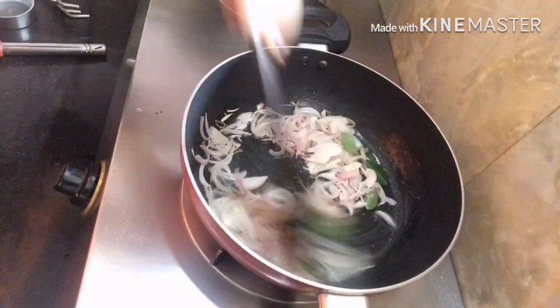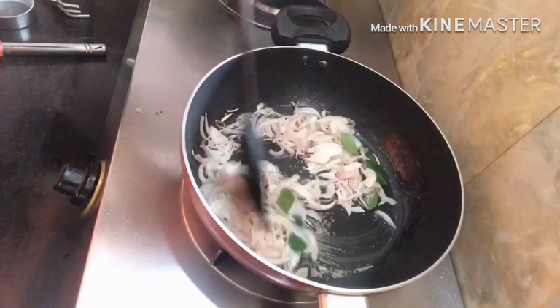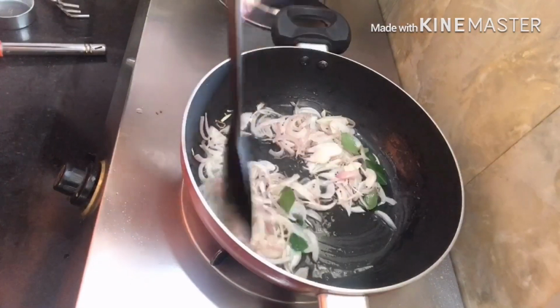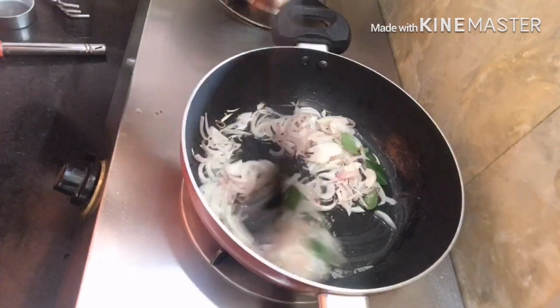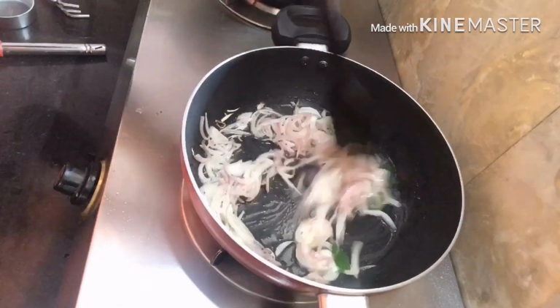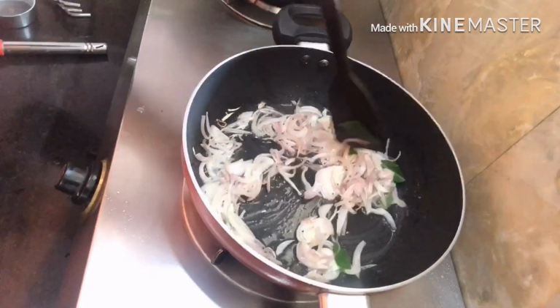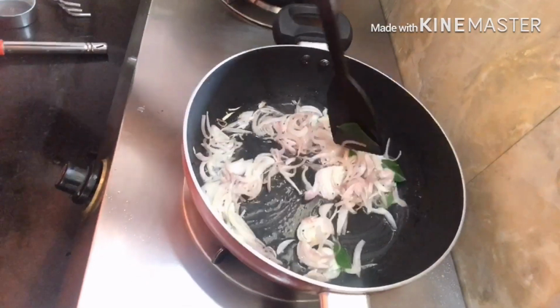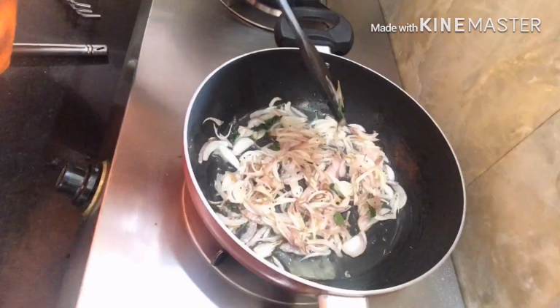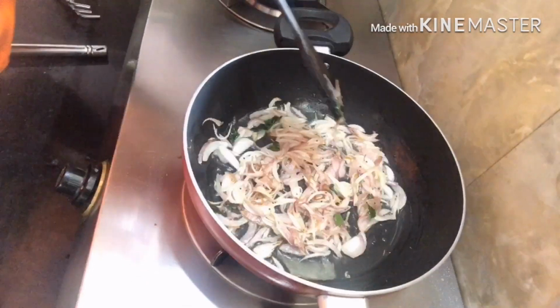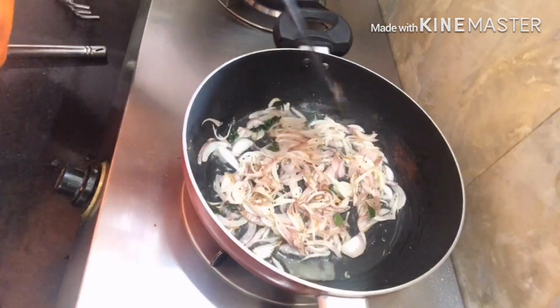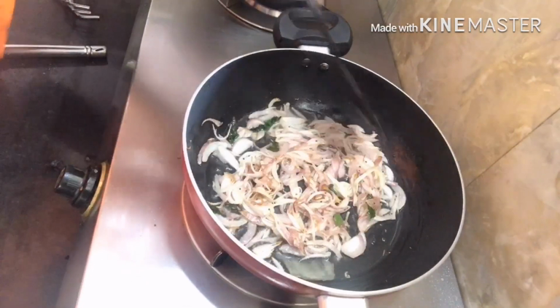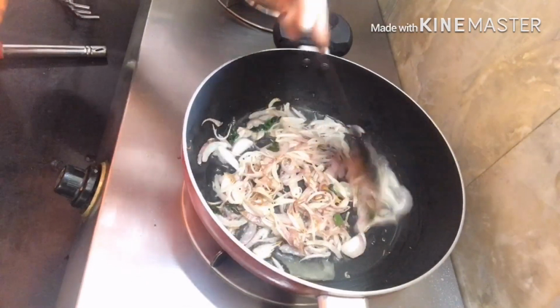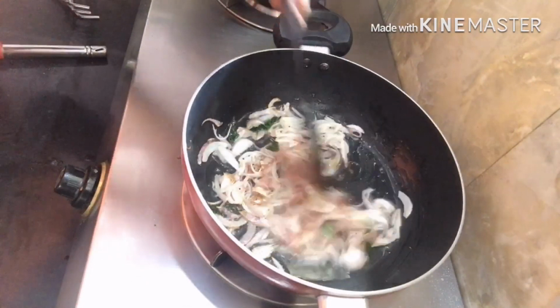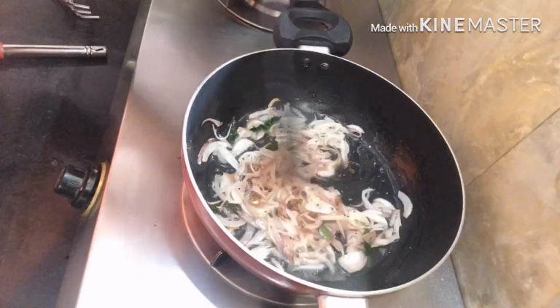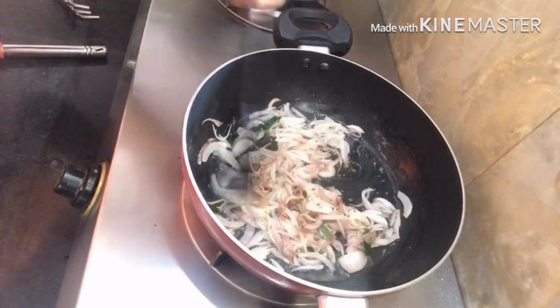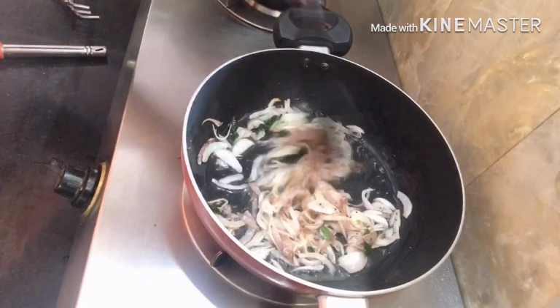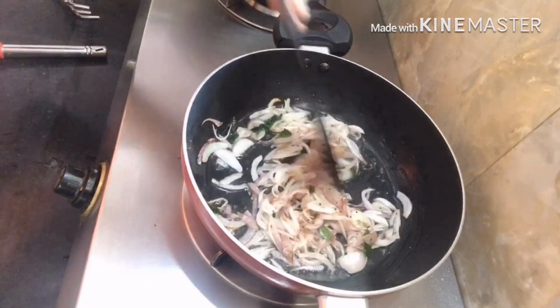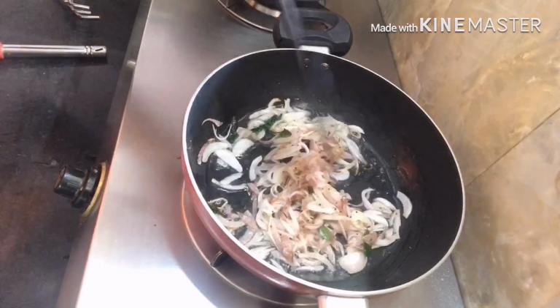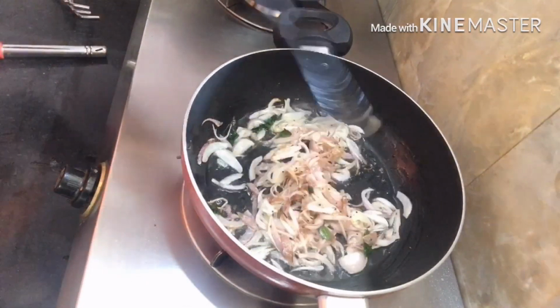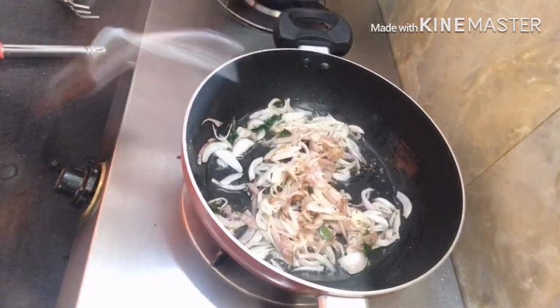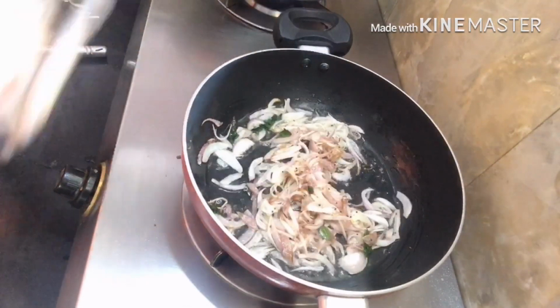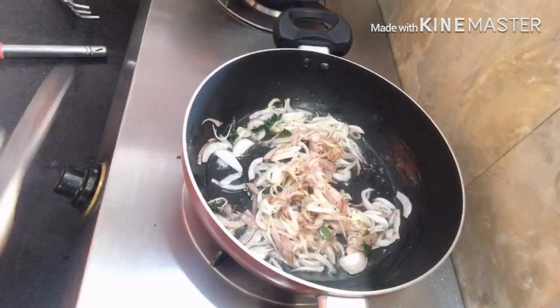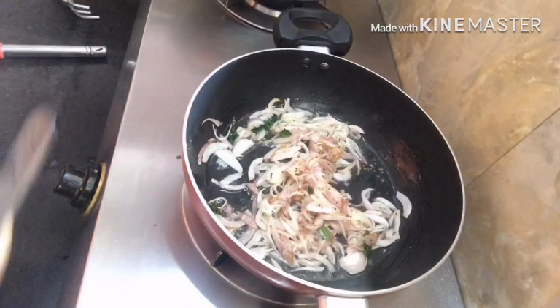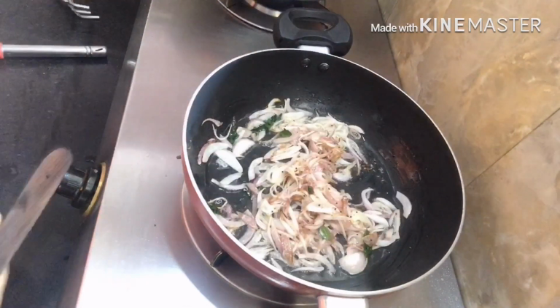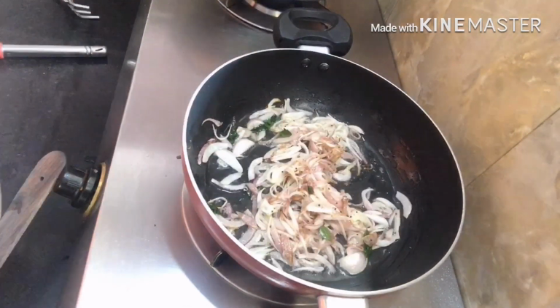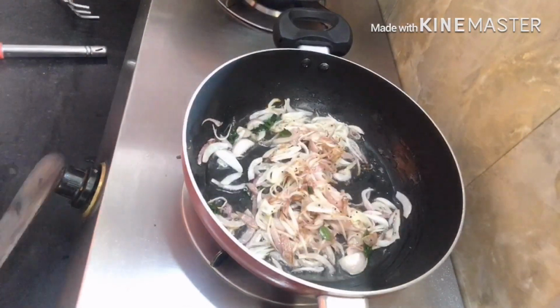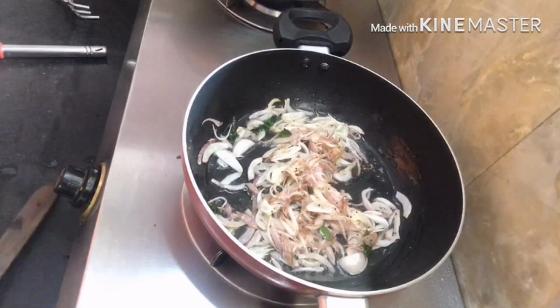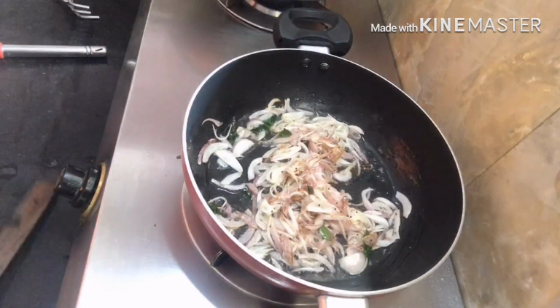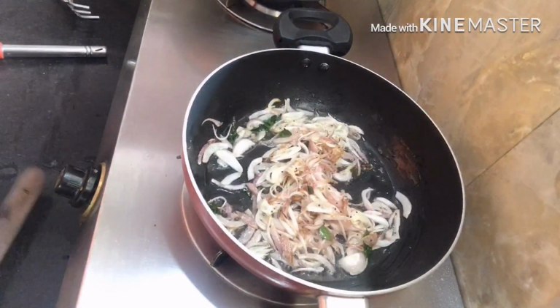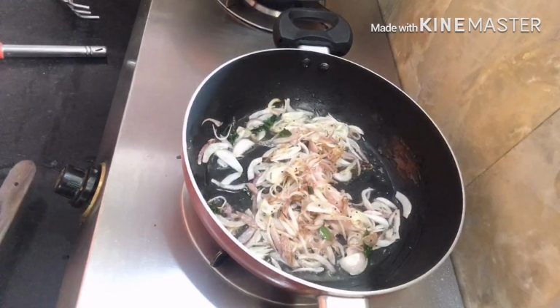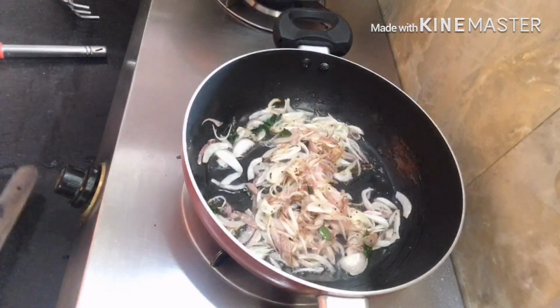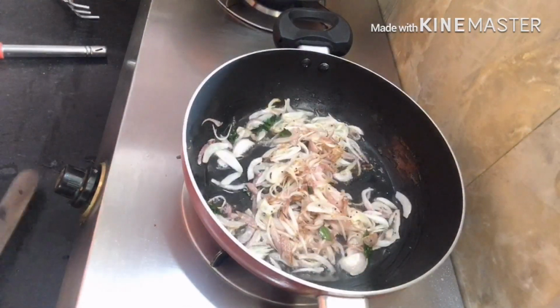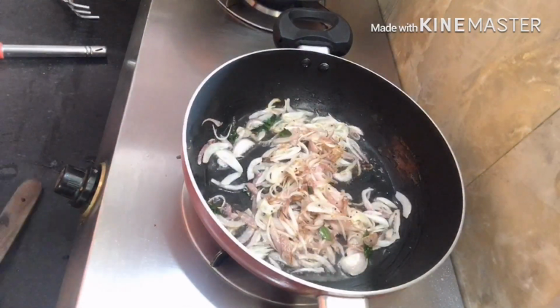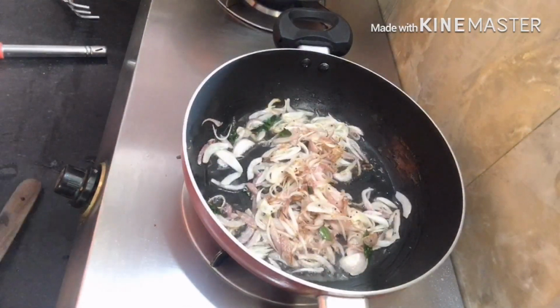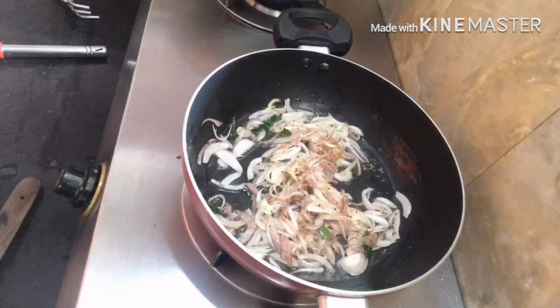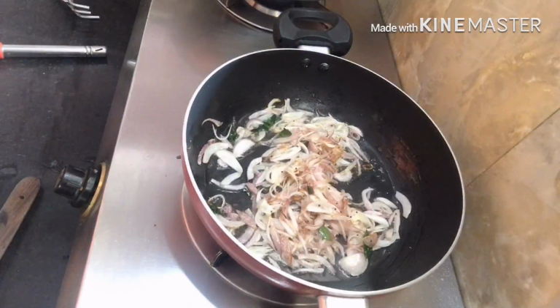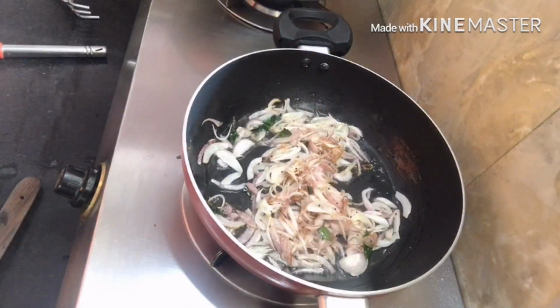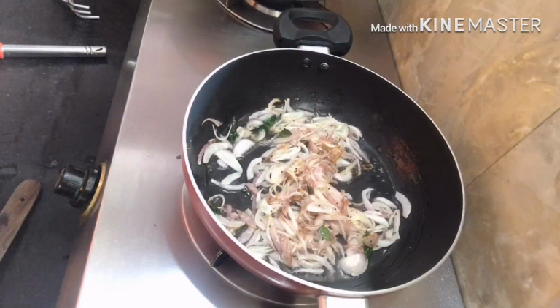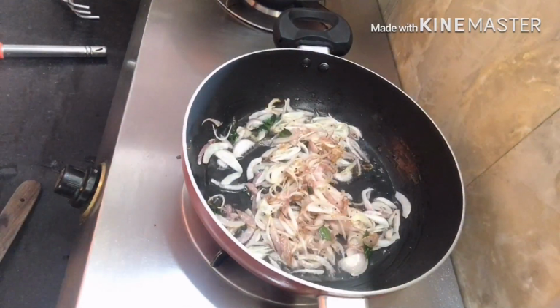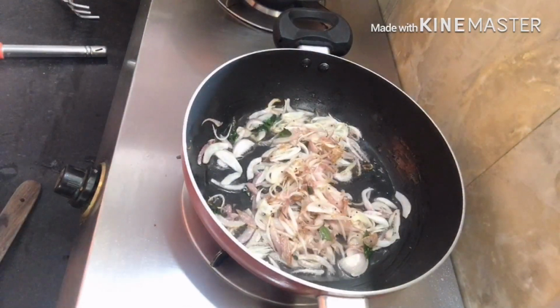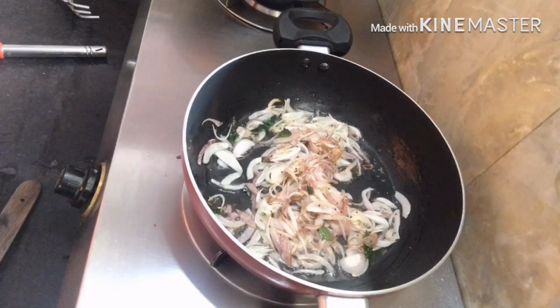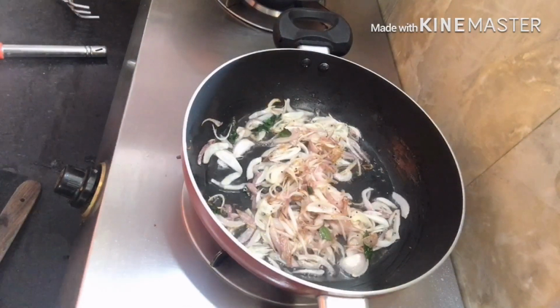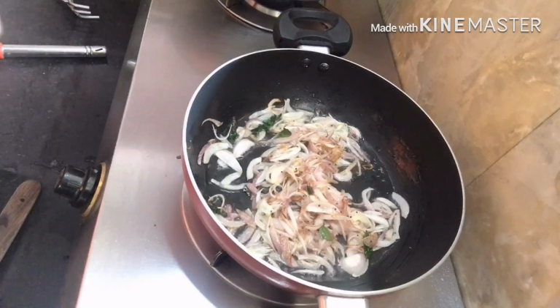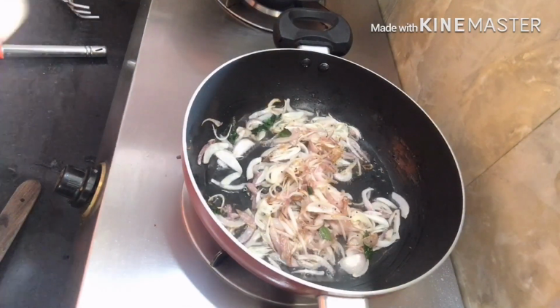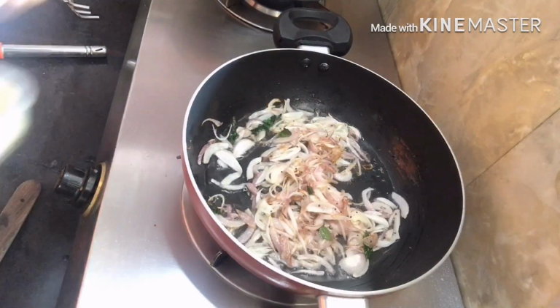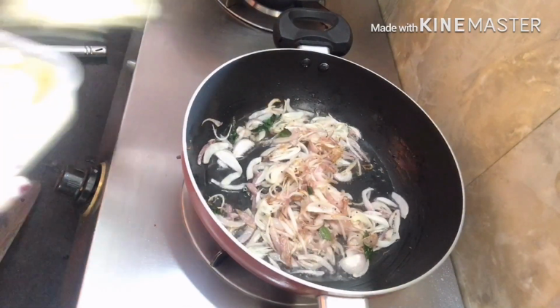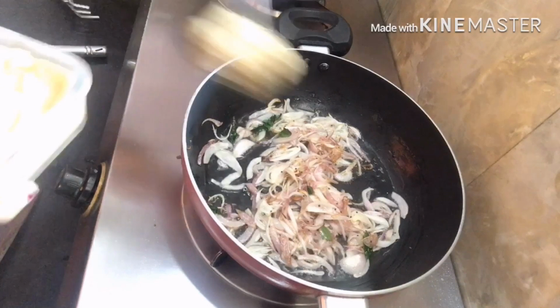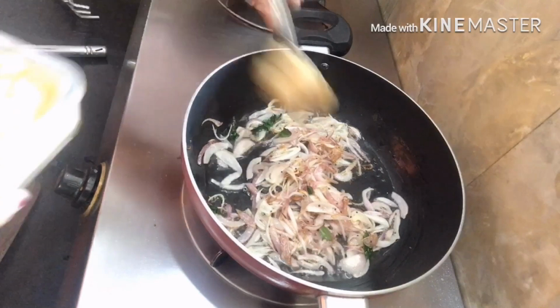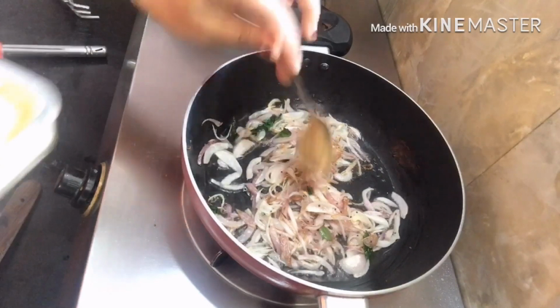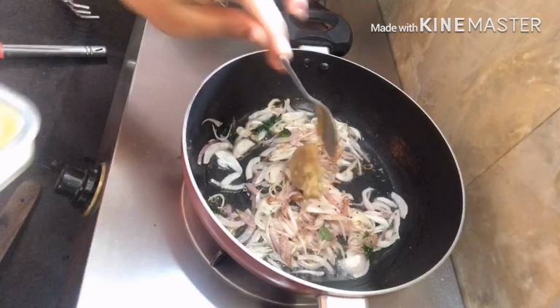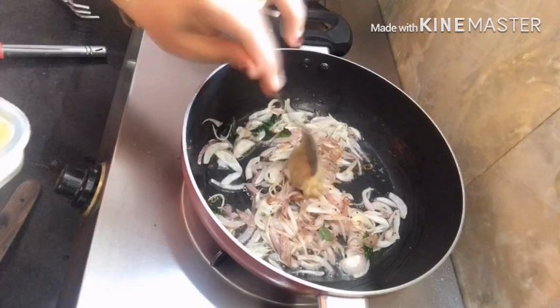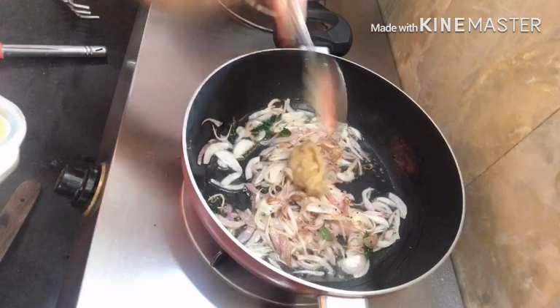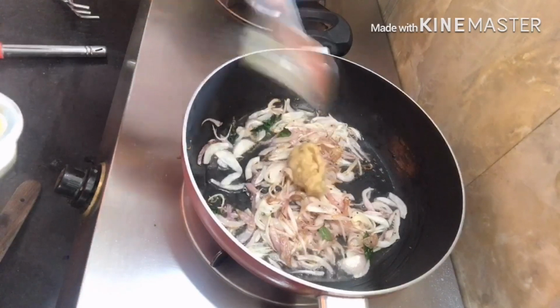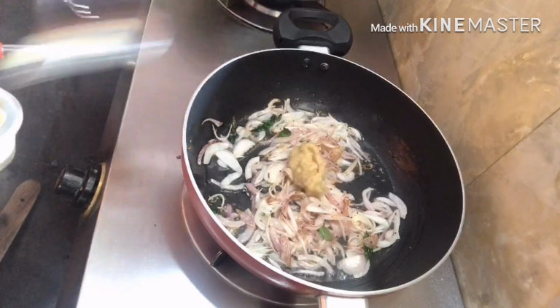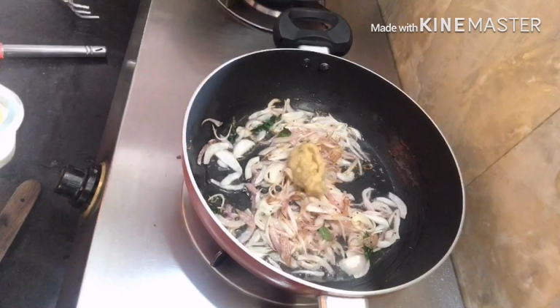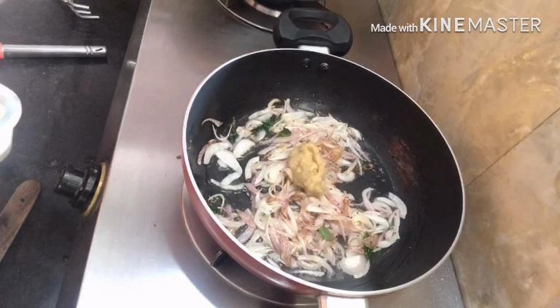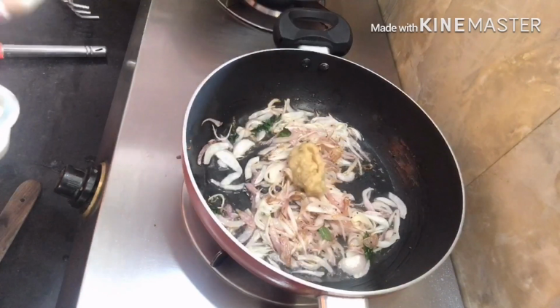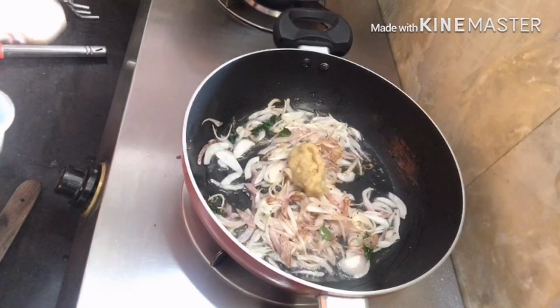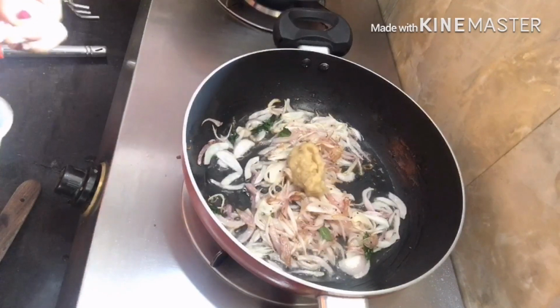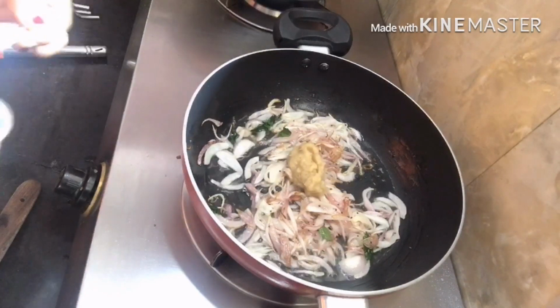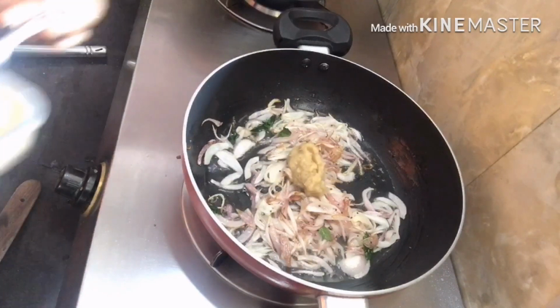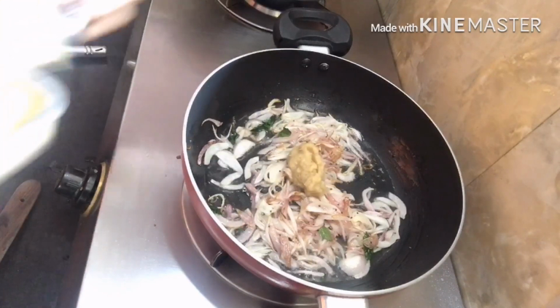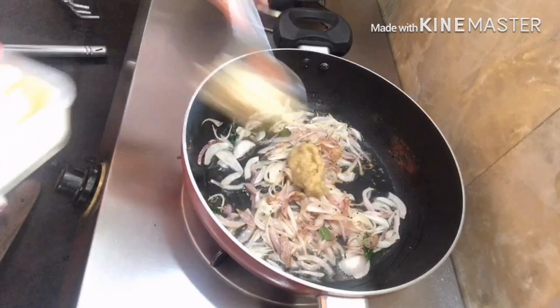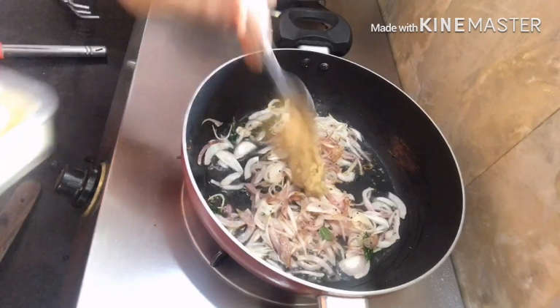We will add some curry paste. I will add some salt paste.